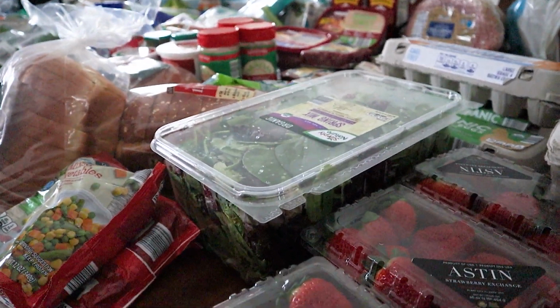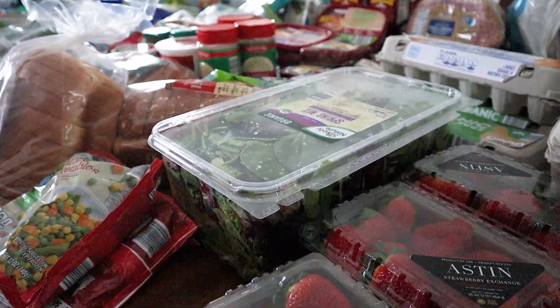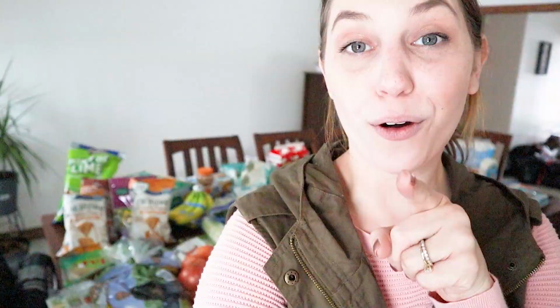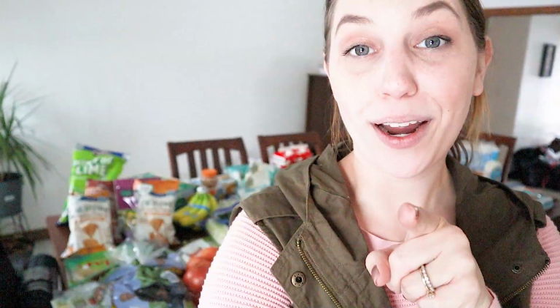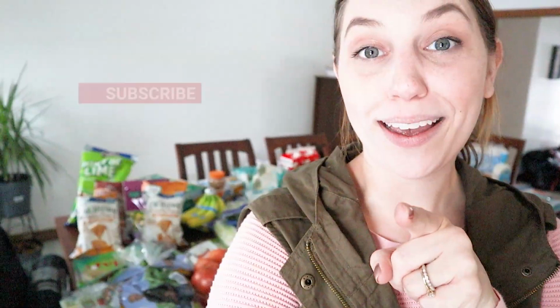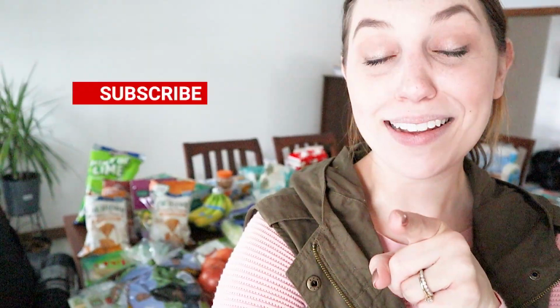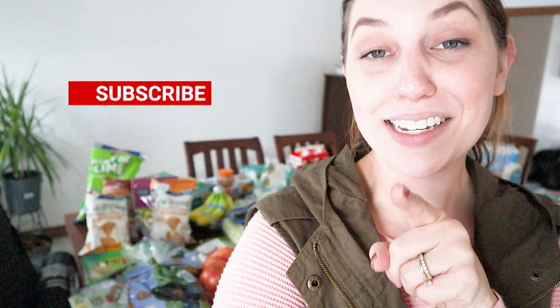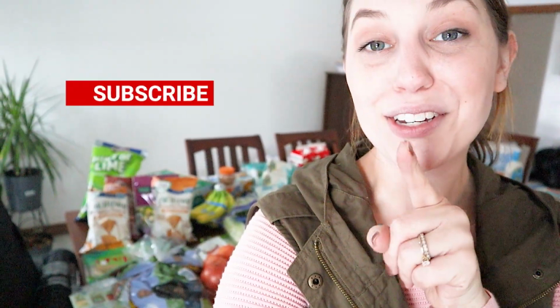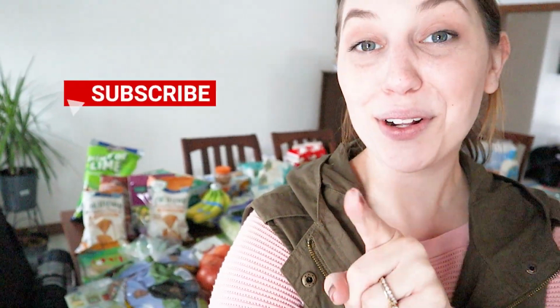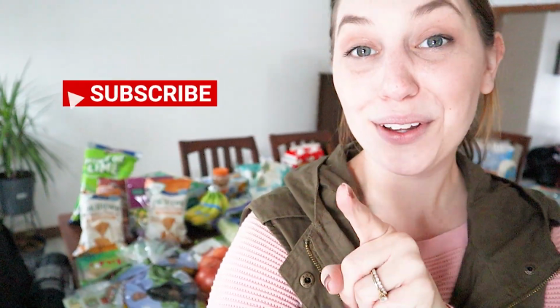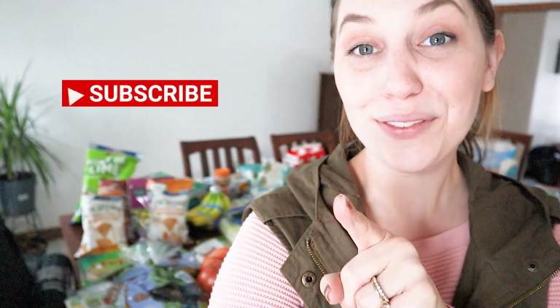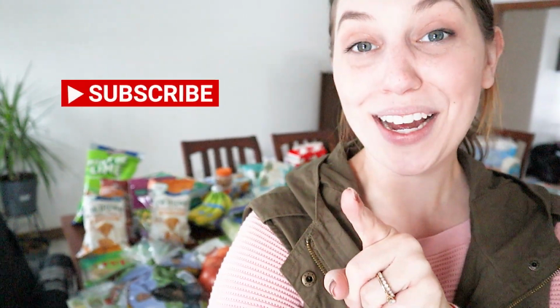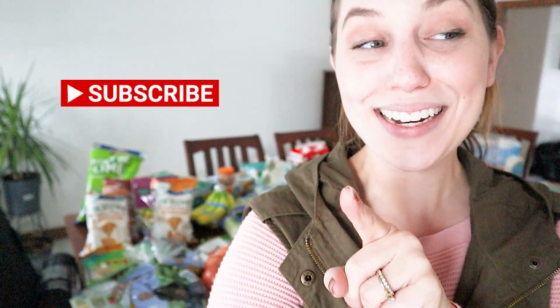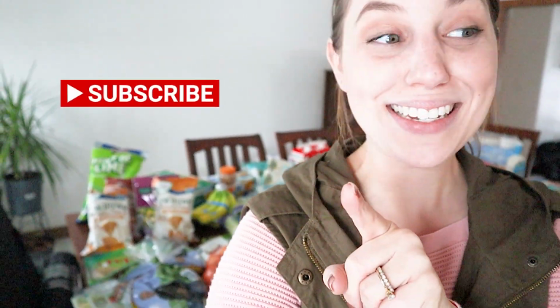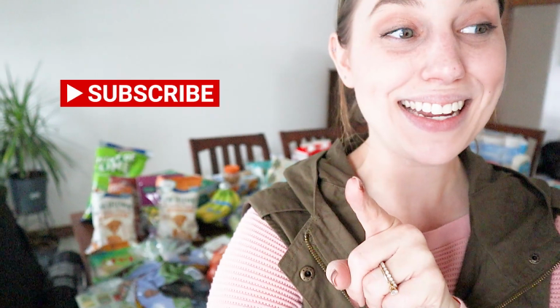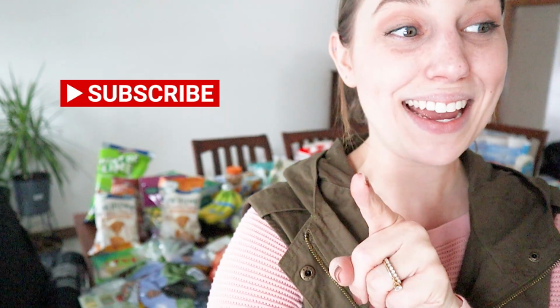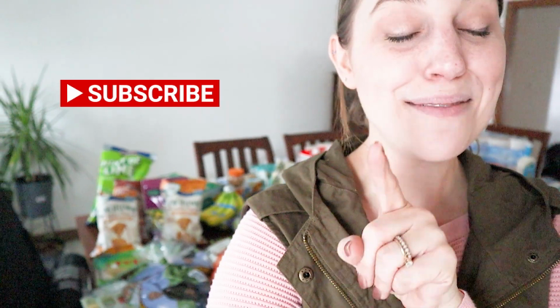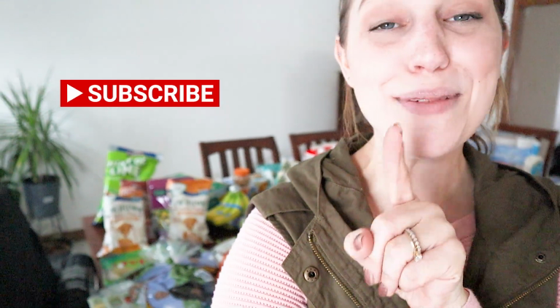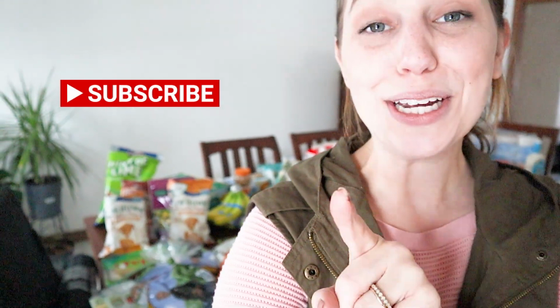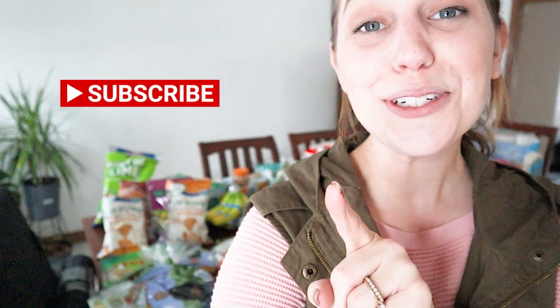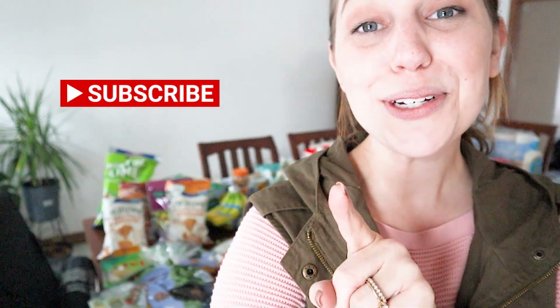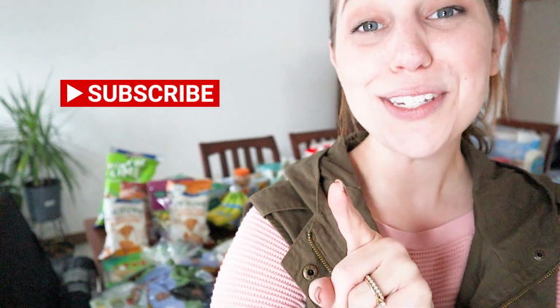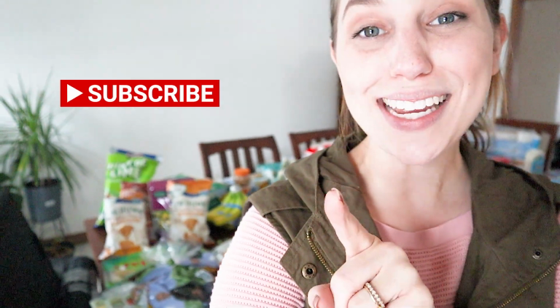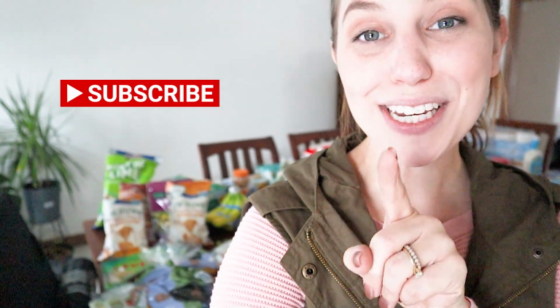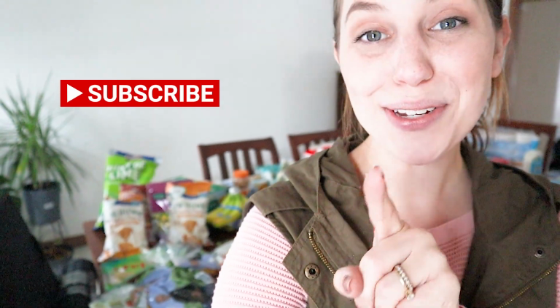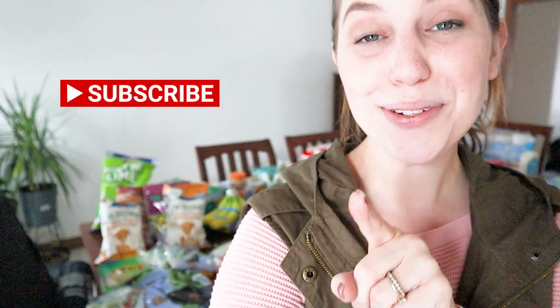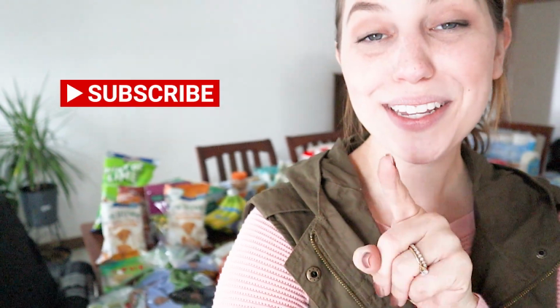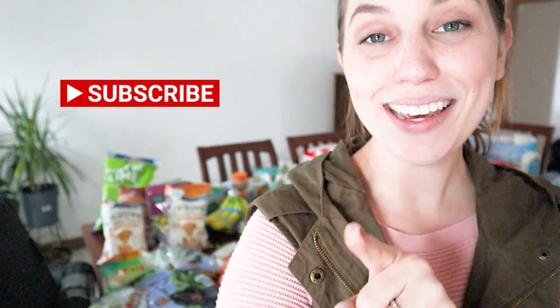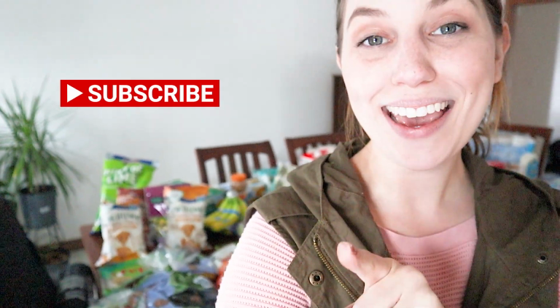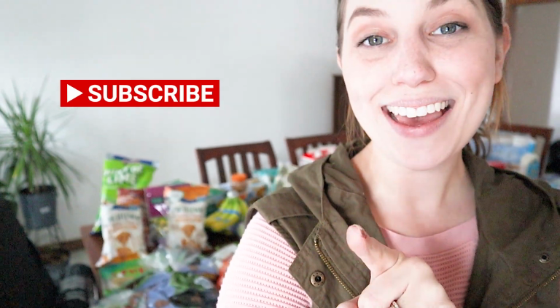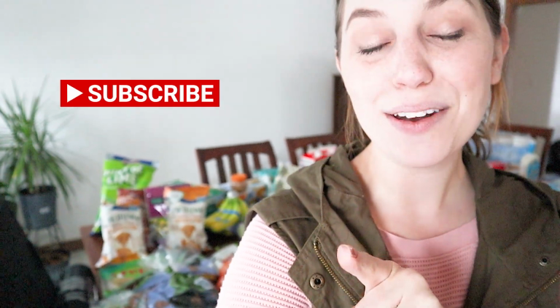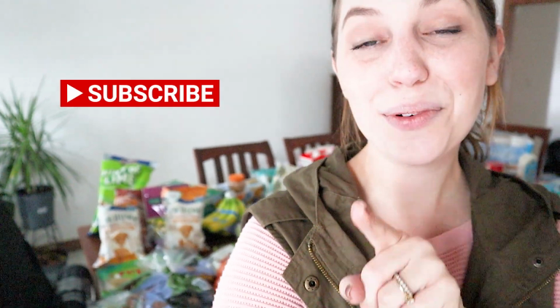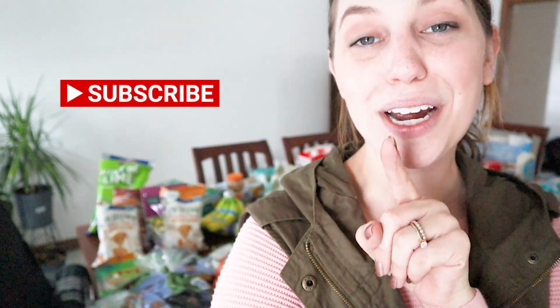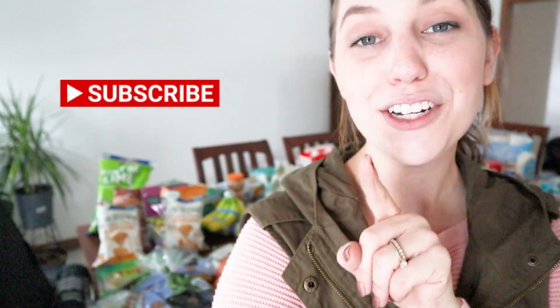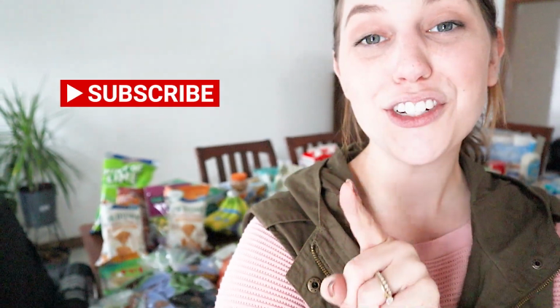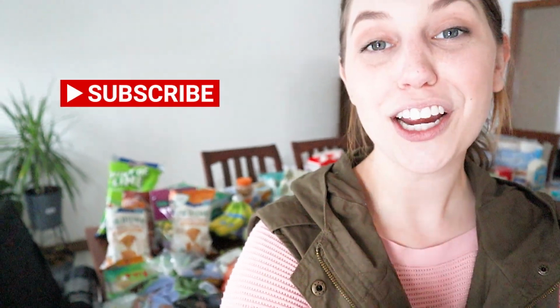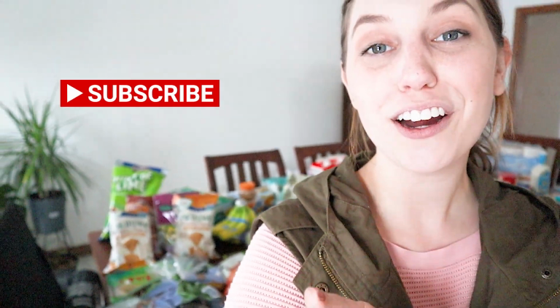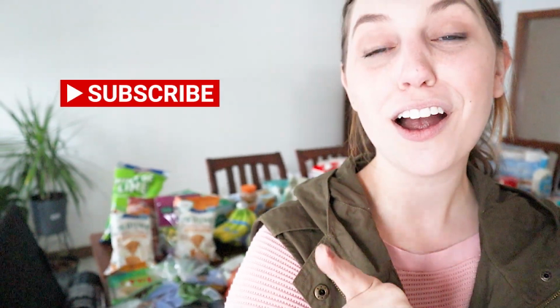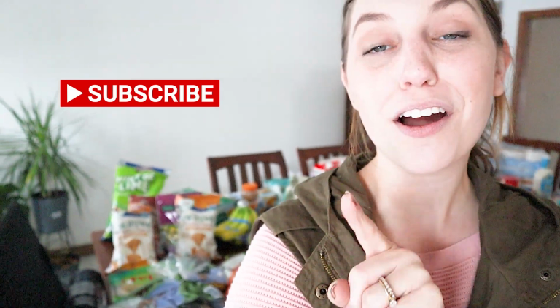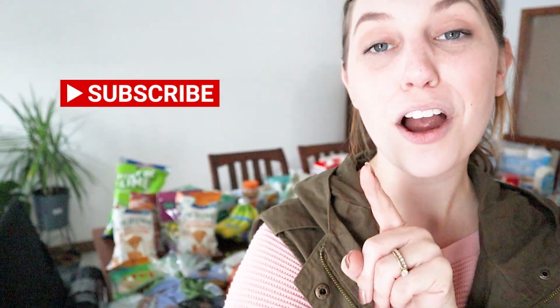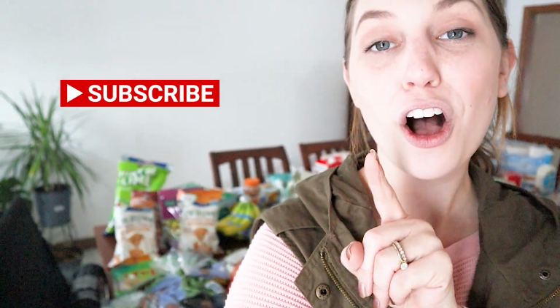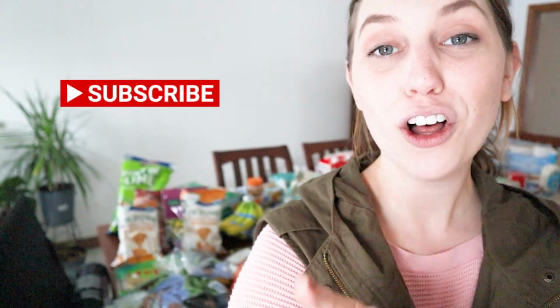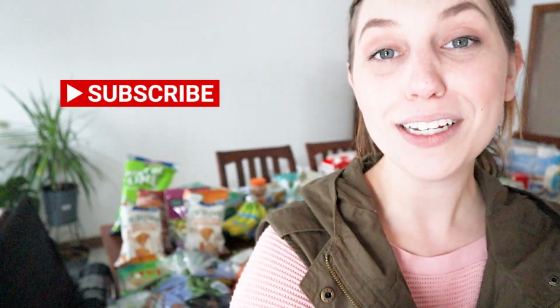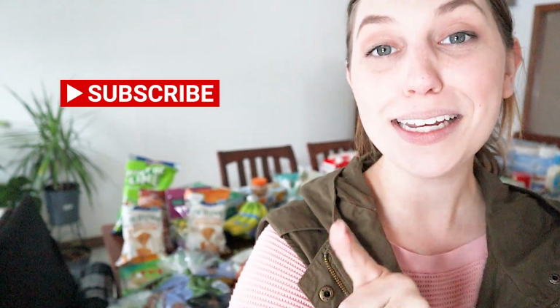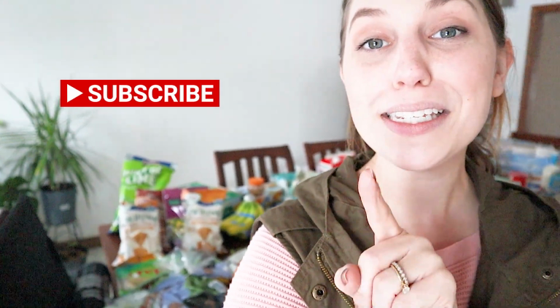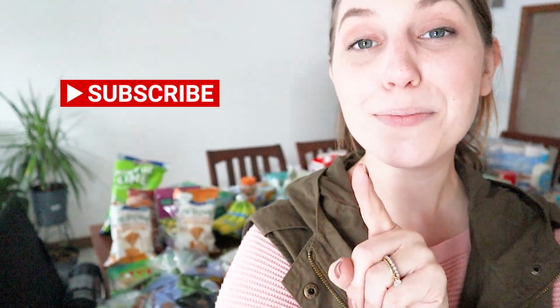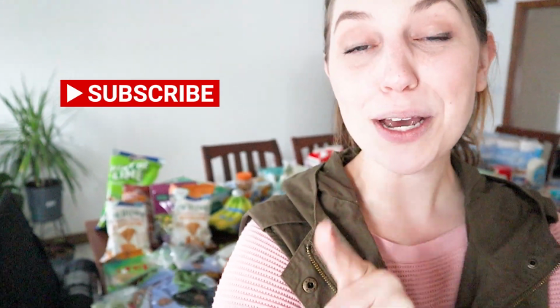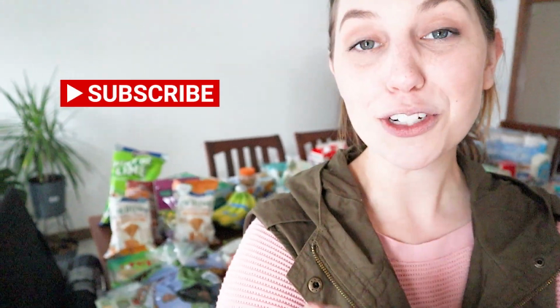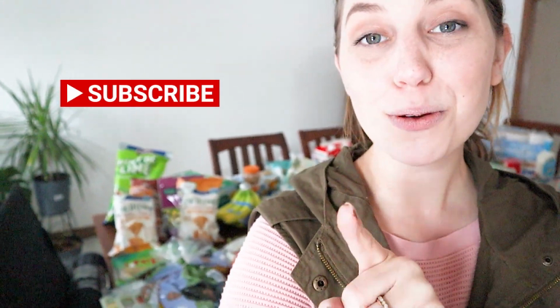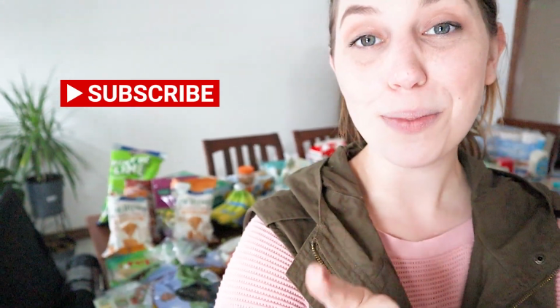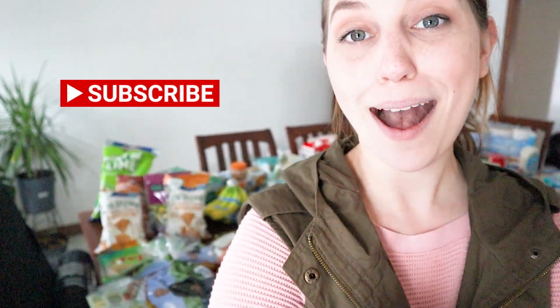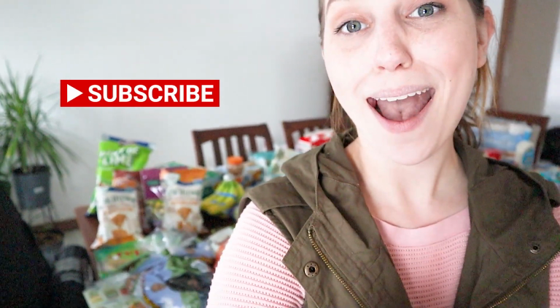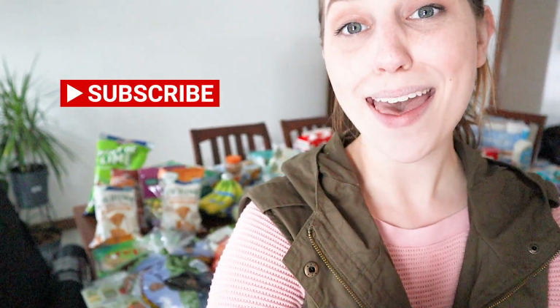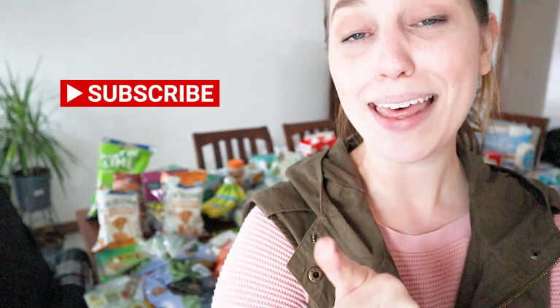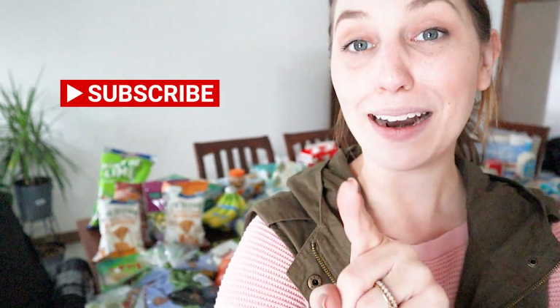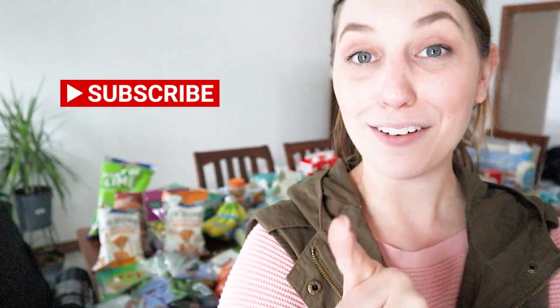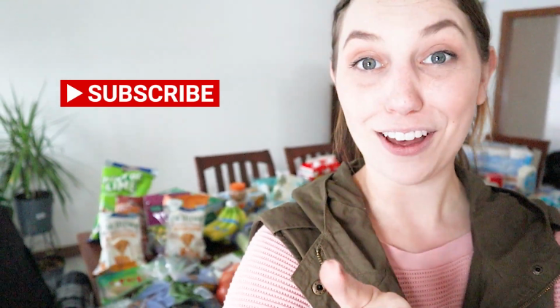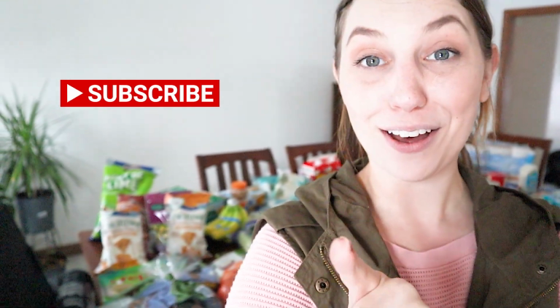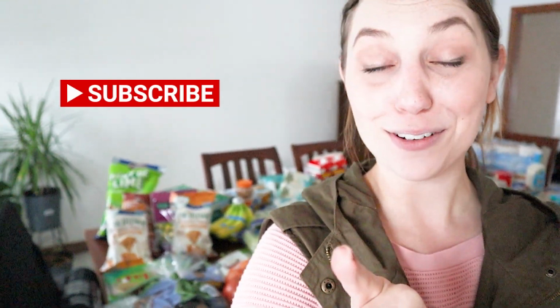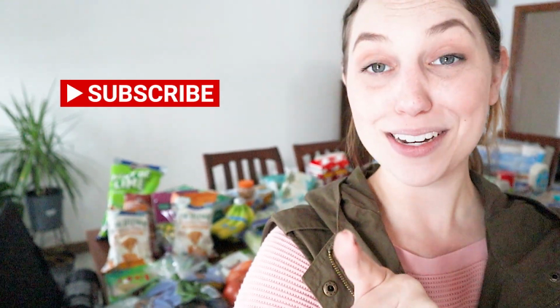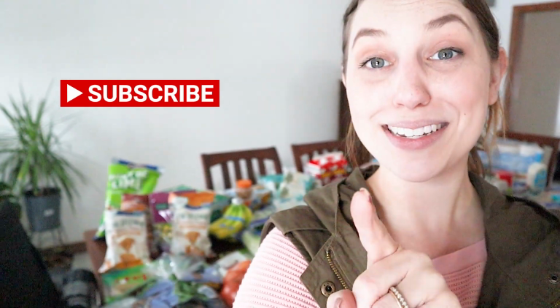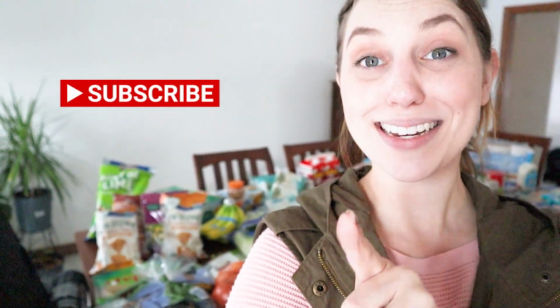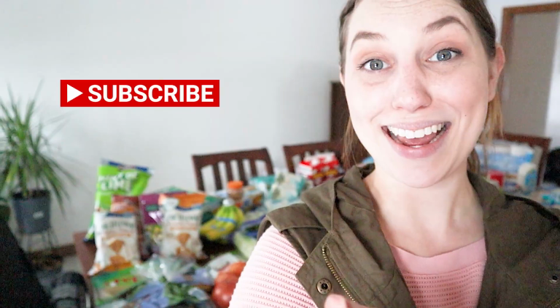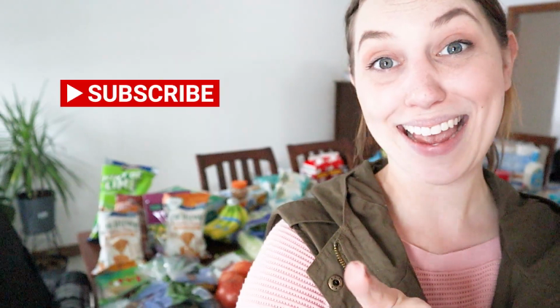All right guys, I totally forgot to say — make sure you stay tuned till the end where I share our Aldi special buy that I found today.